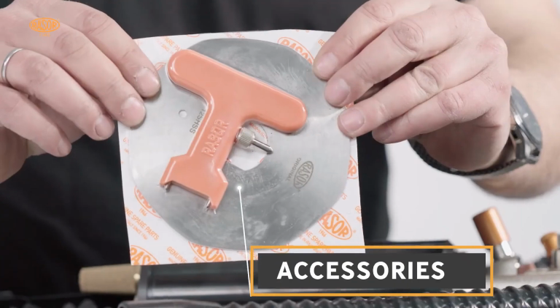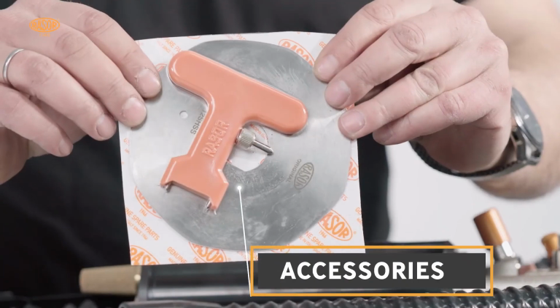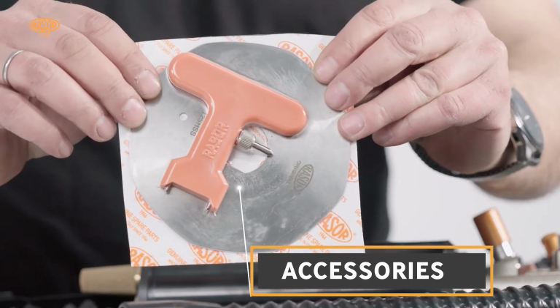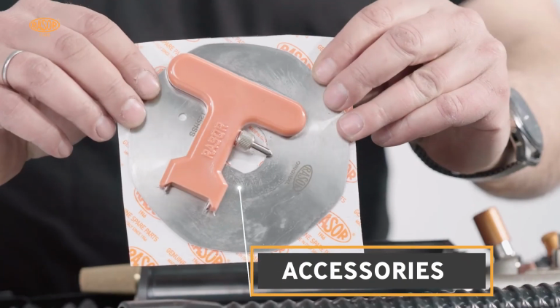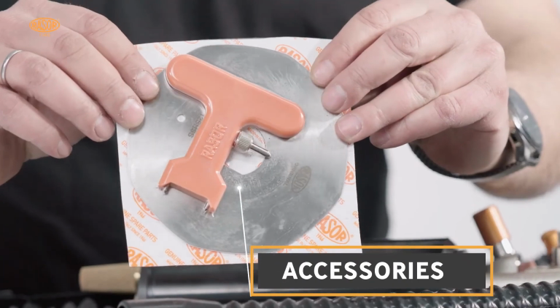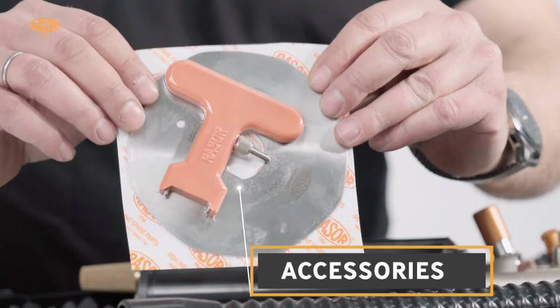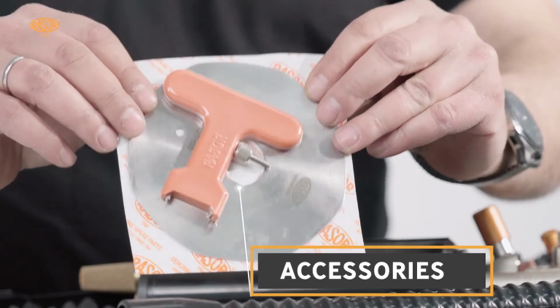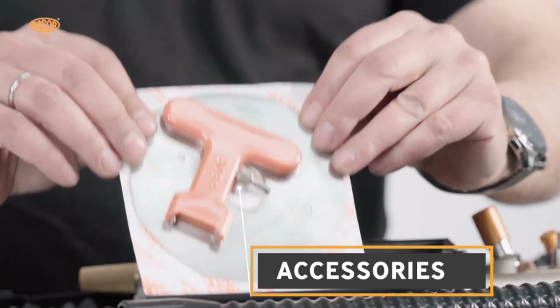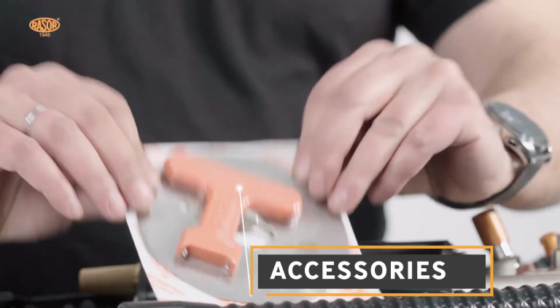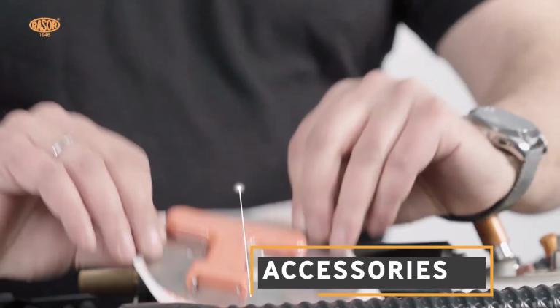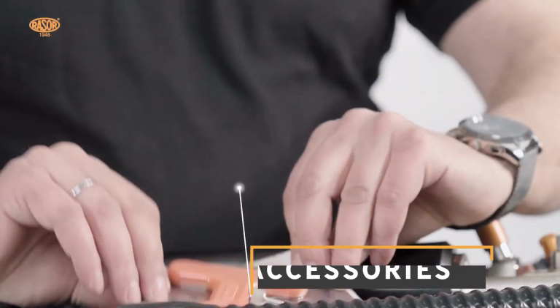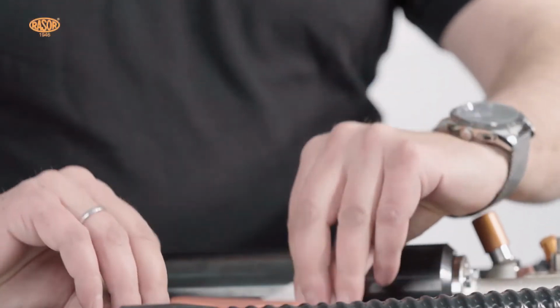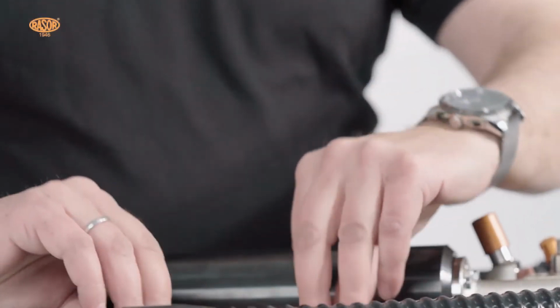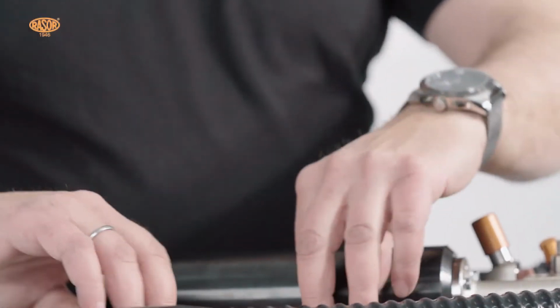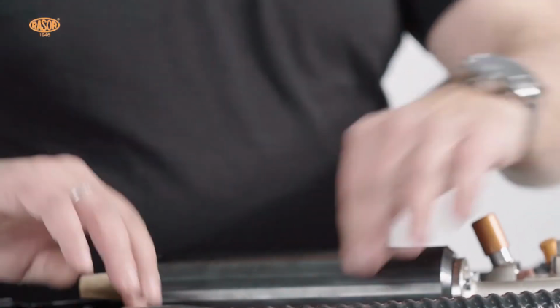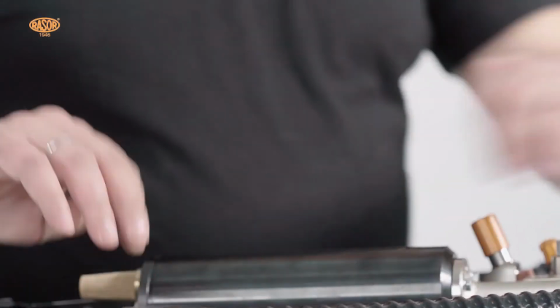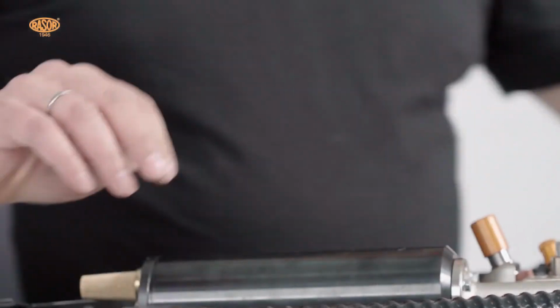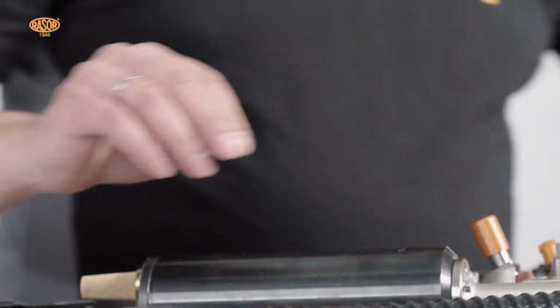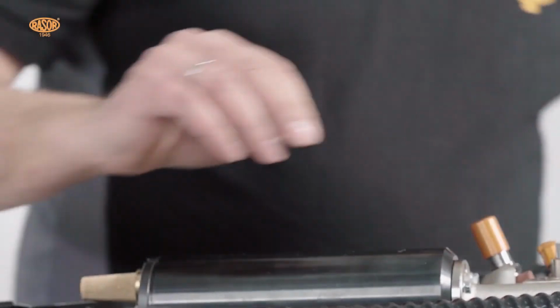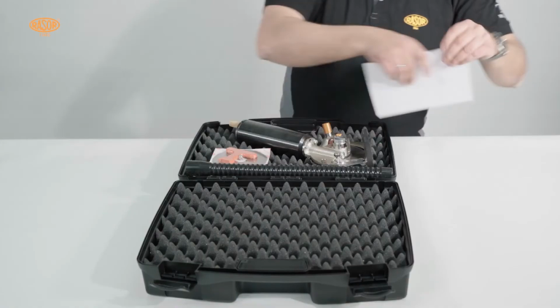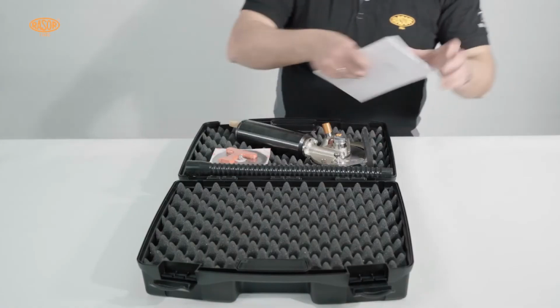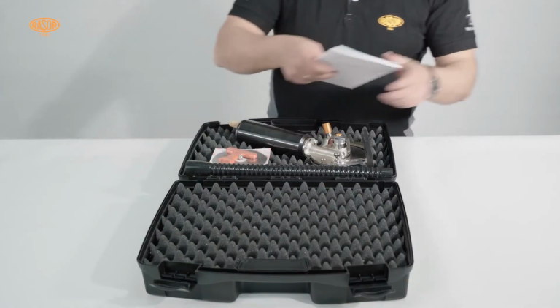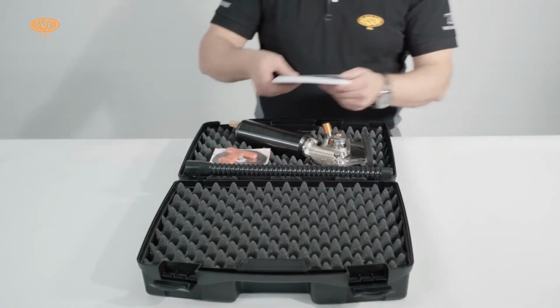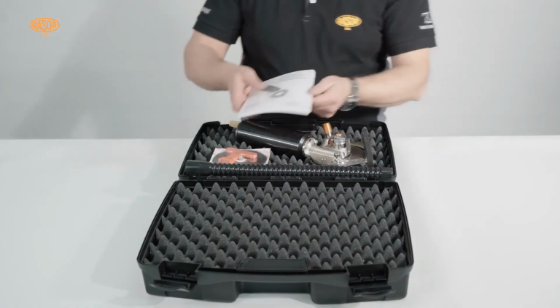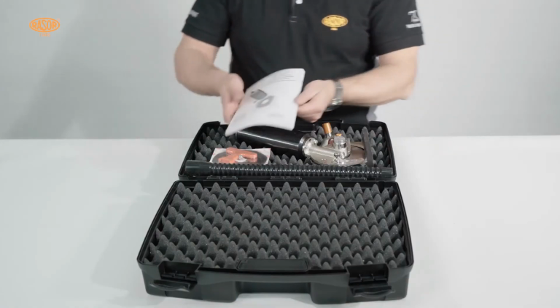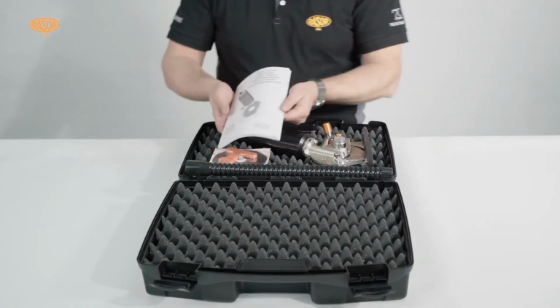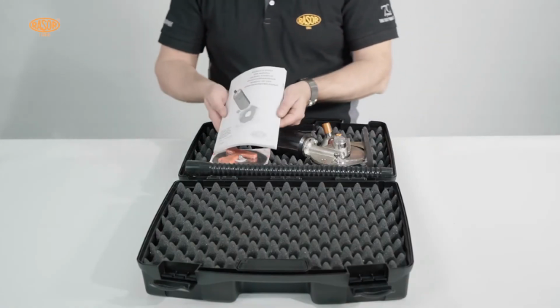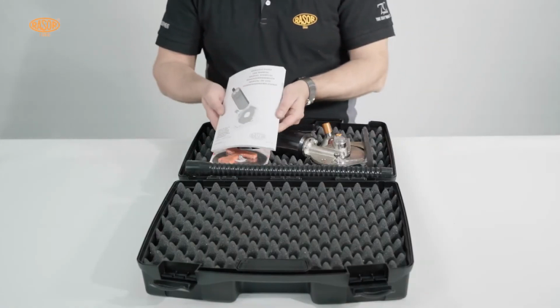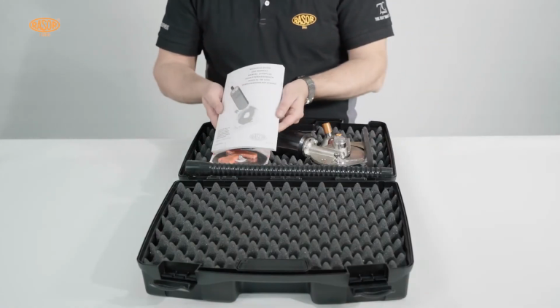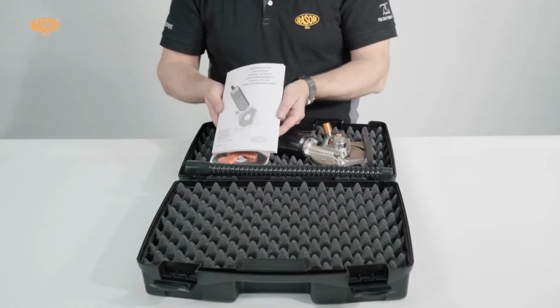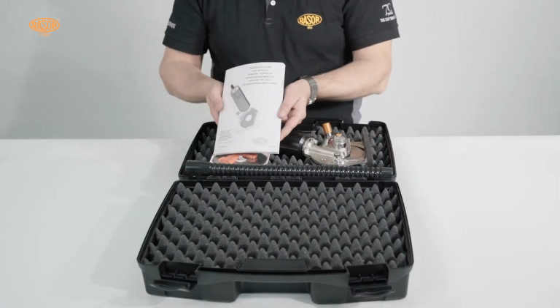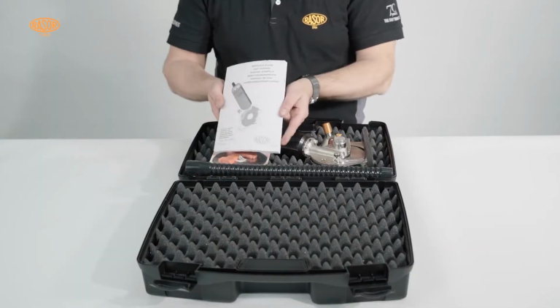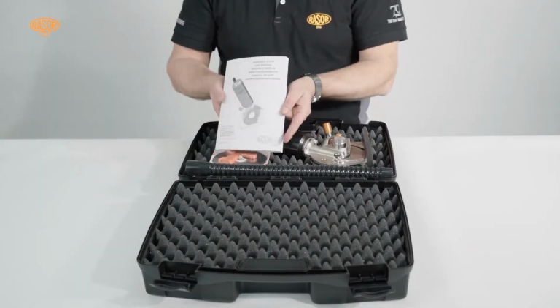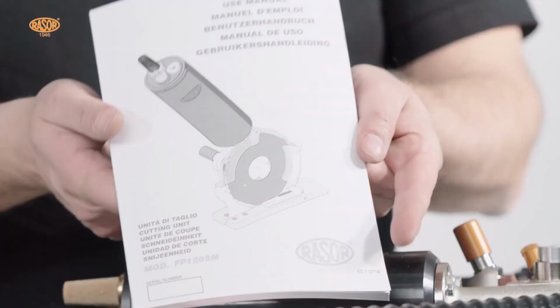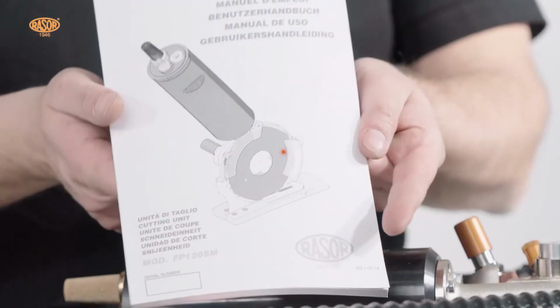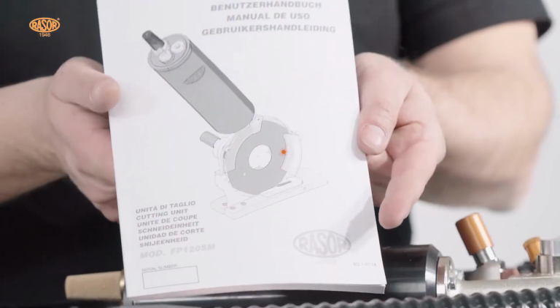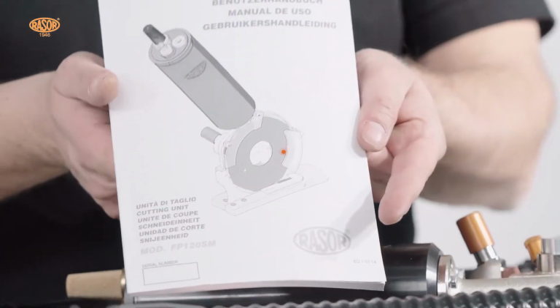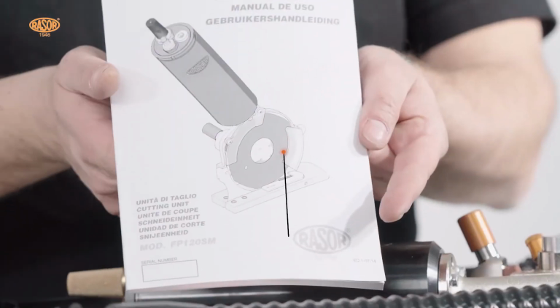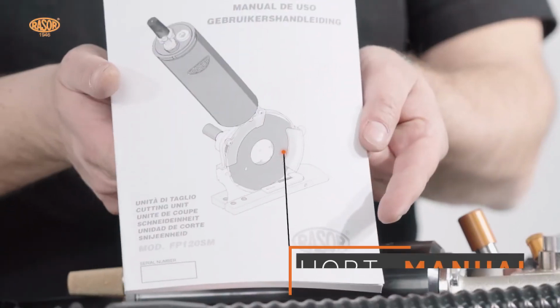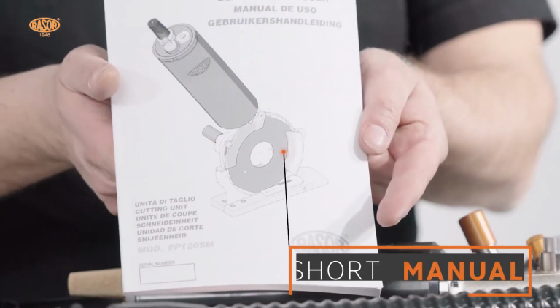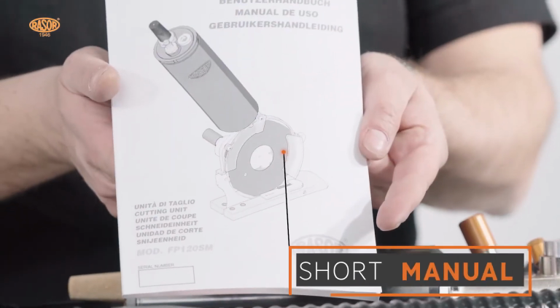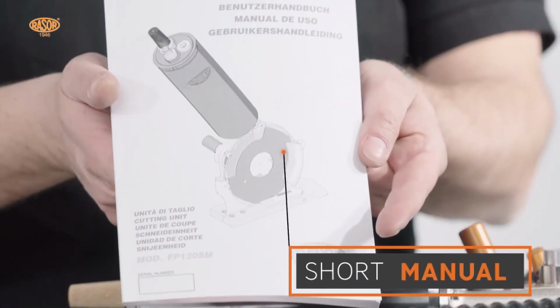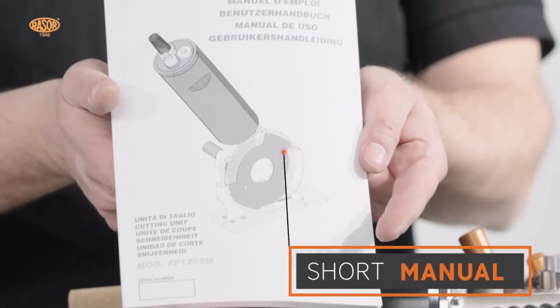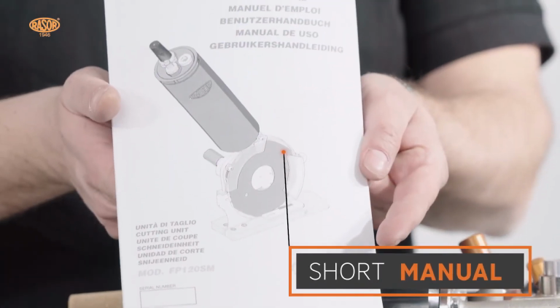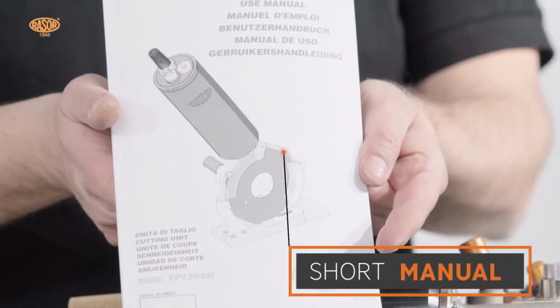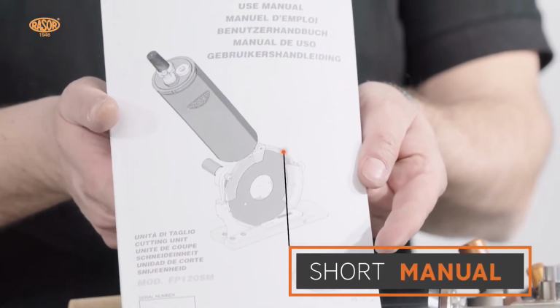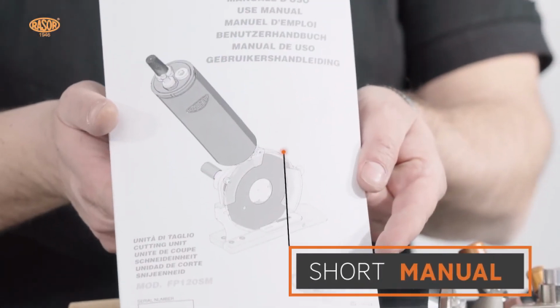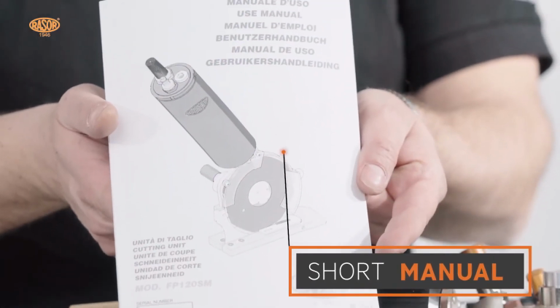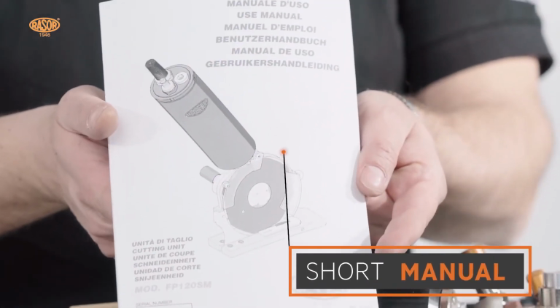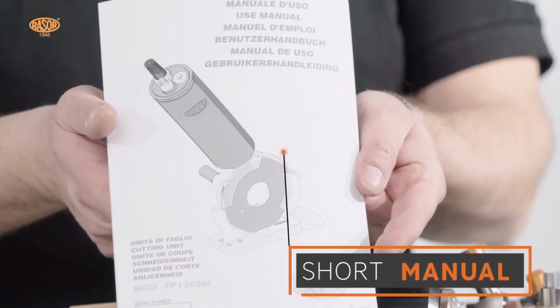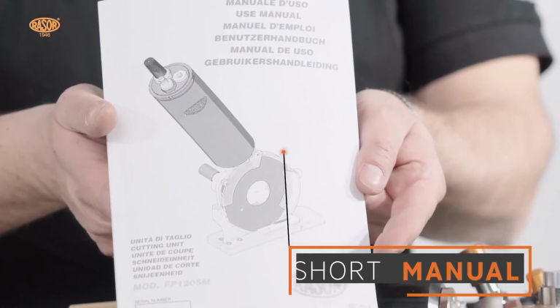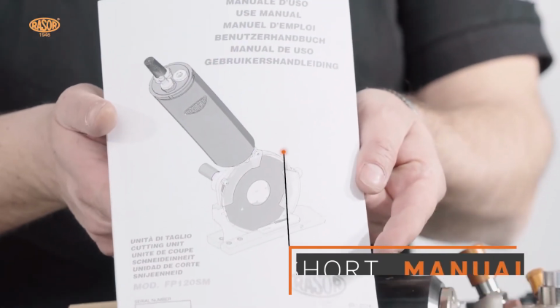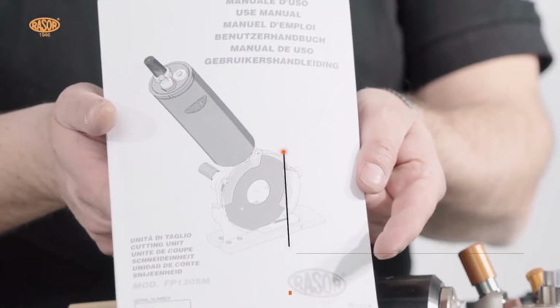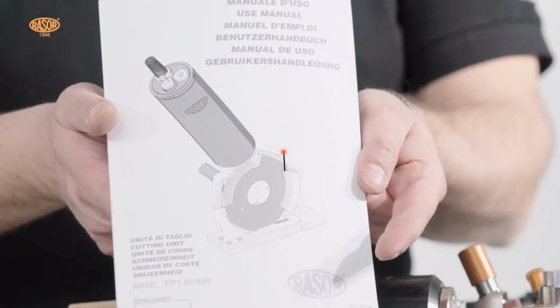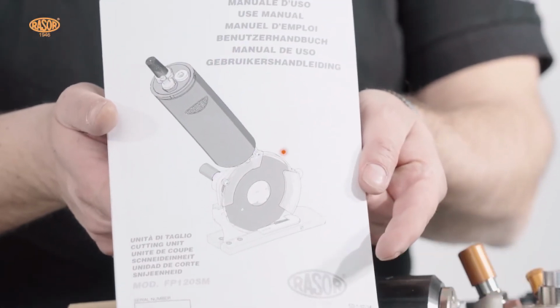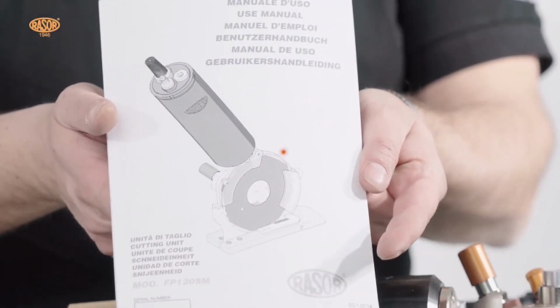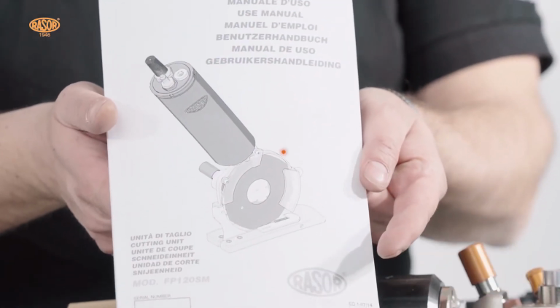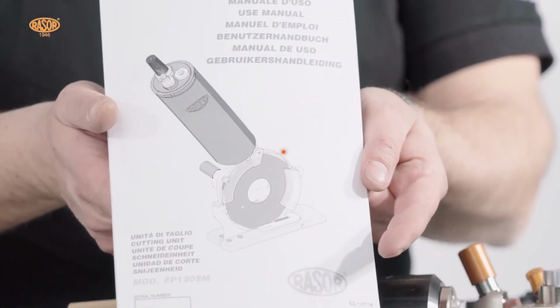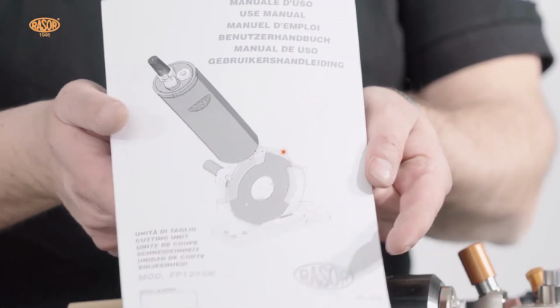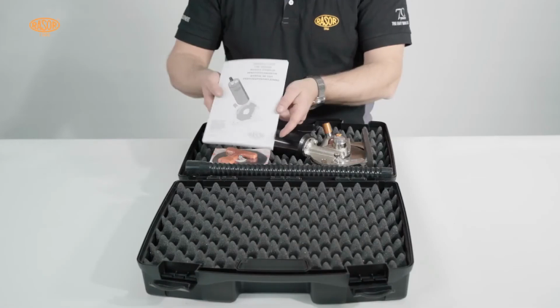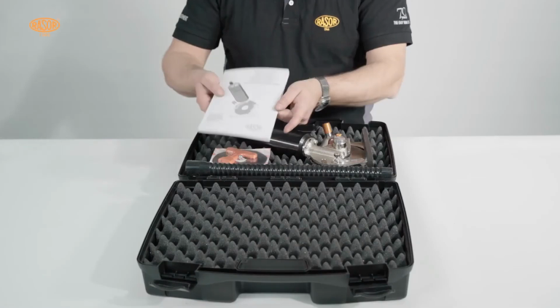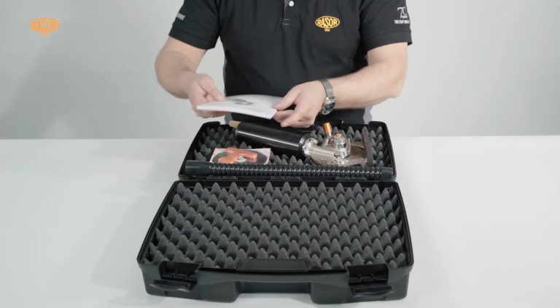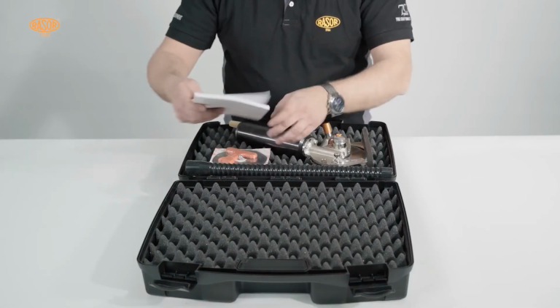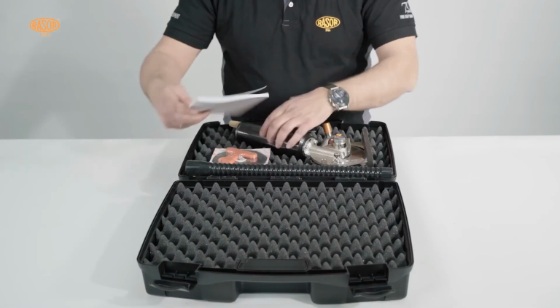an extra blade, accessories, and the CE declaration with QR code for technical documentation download.